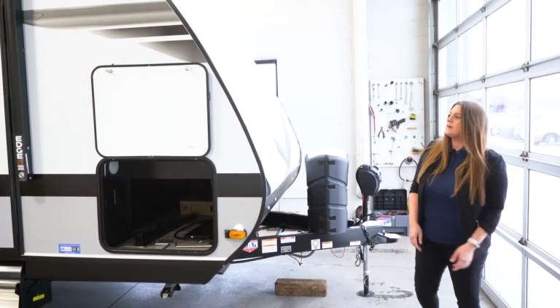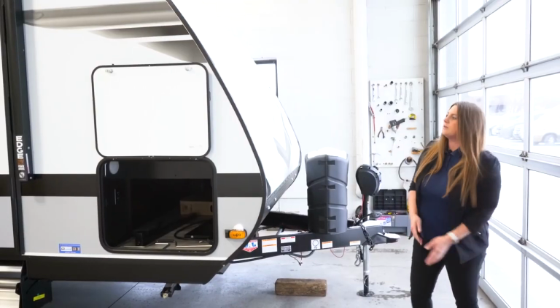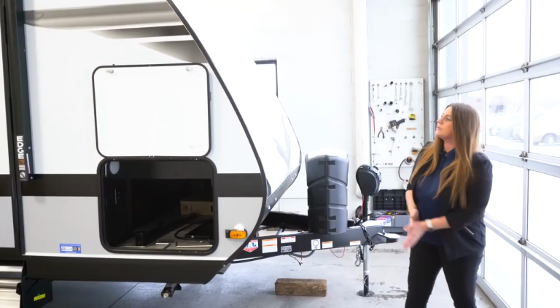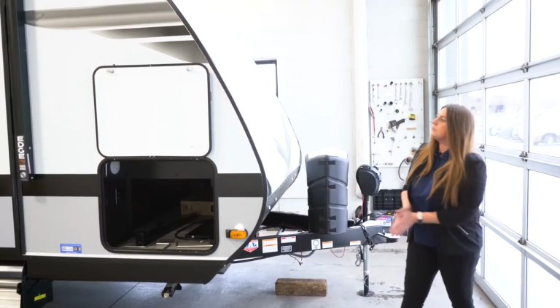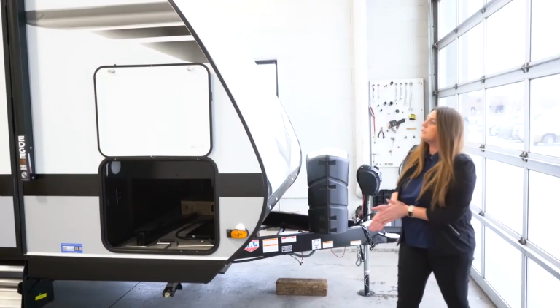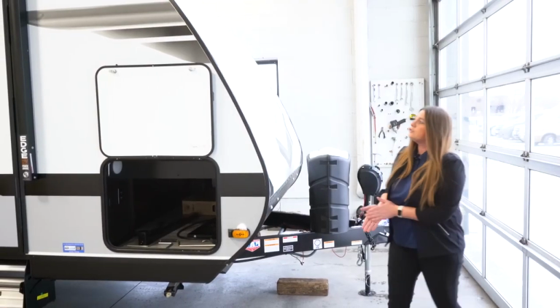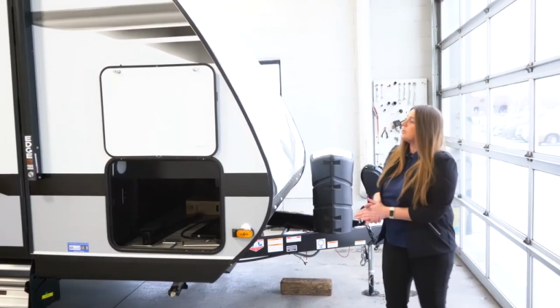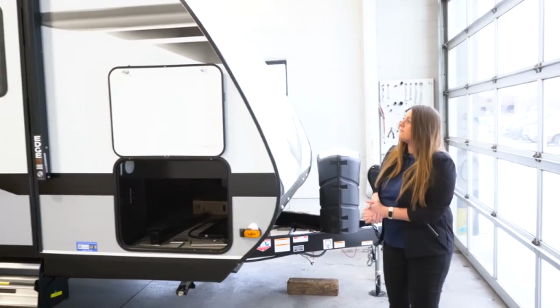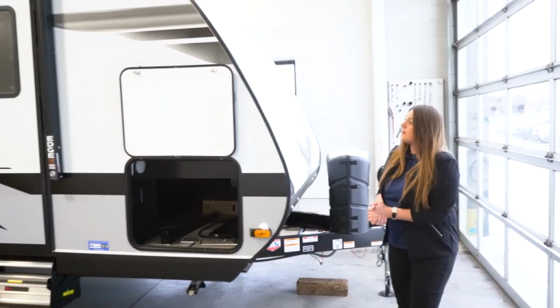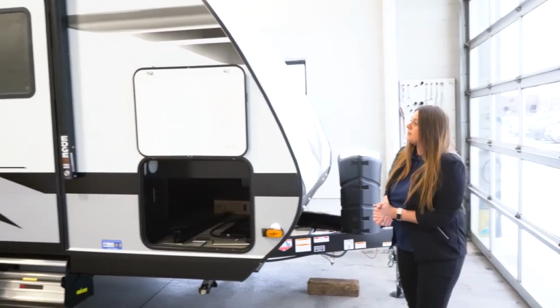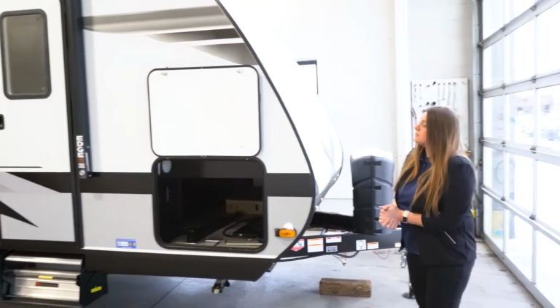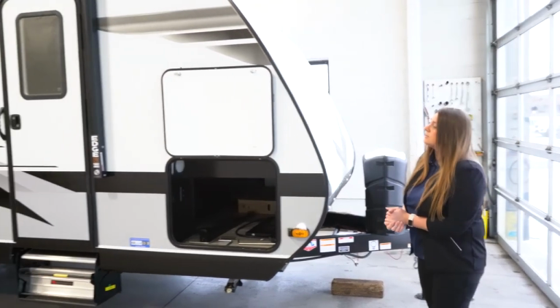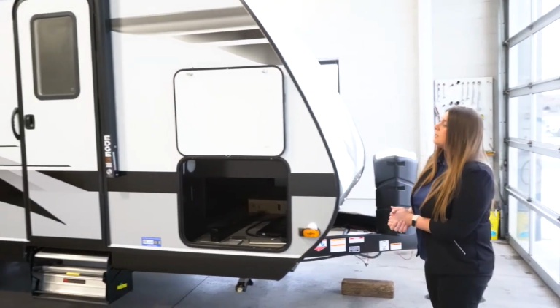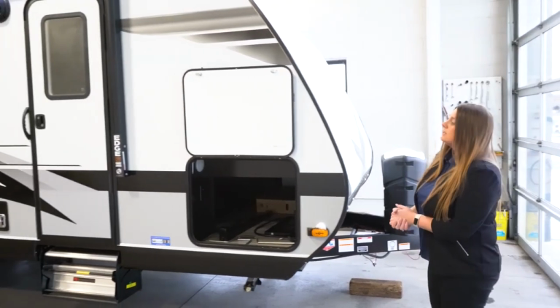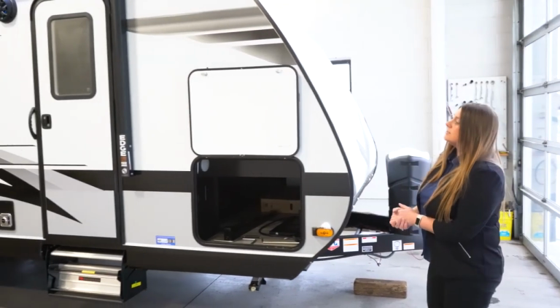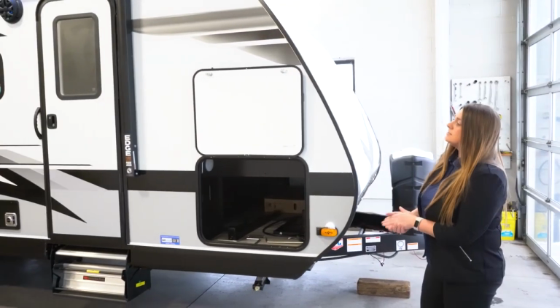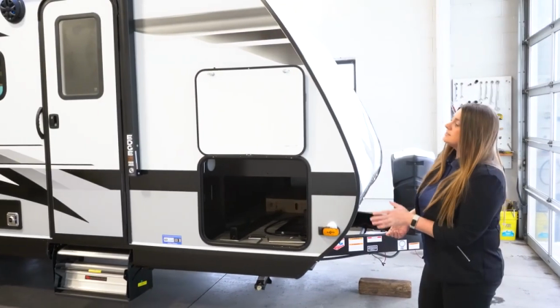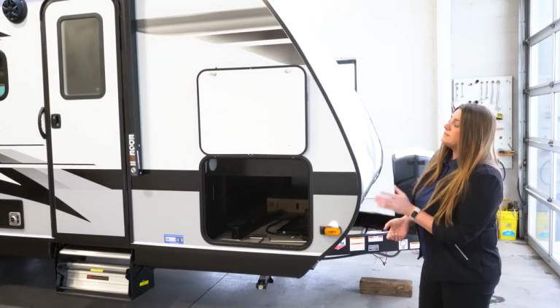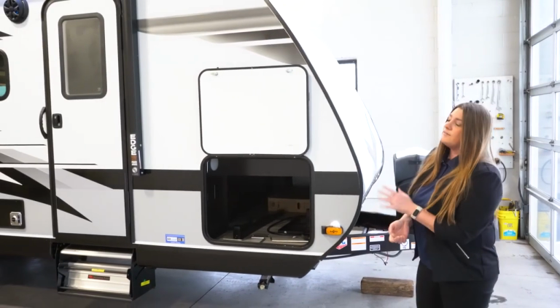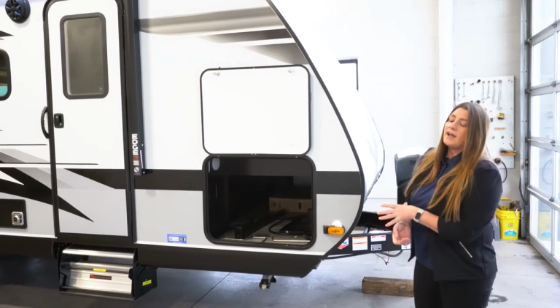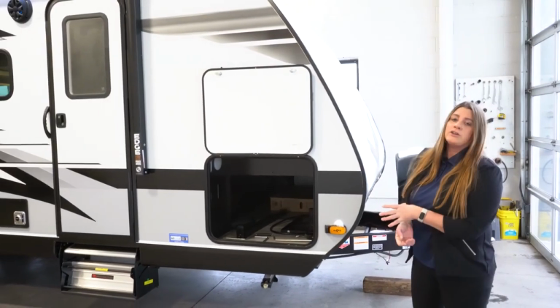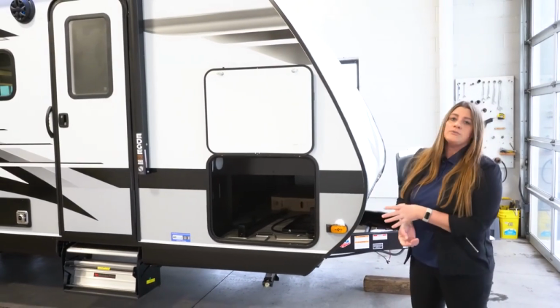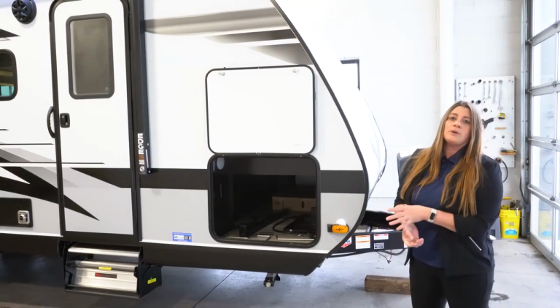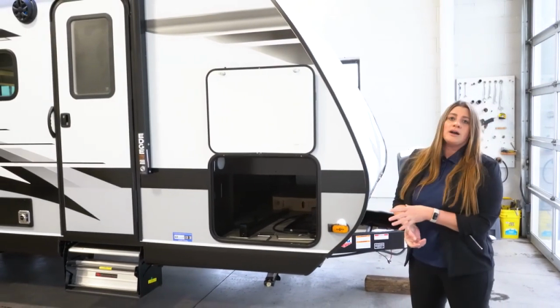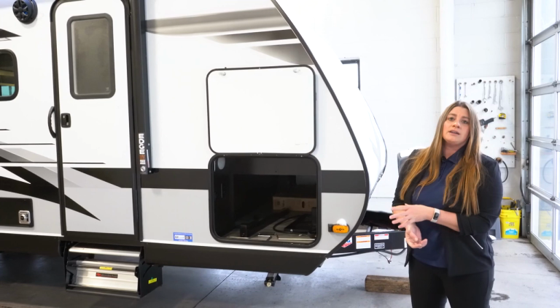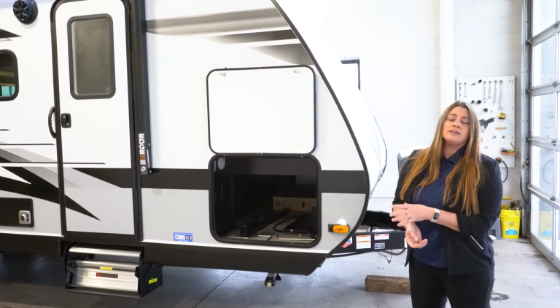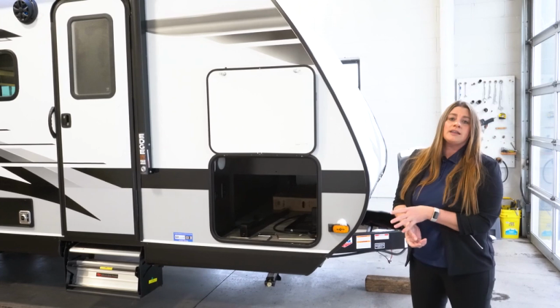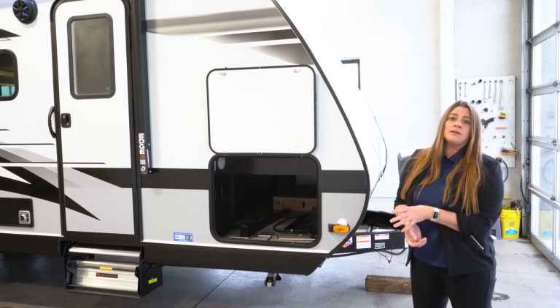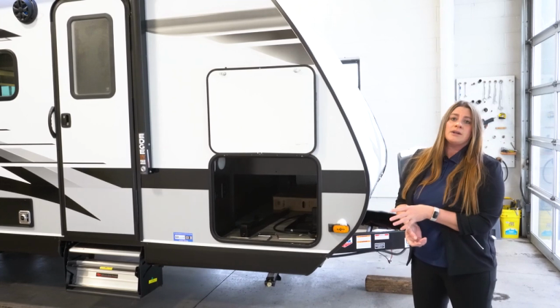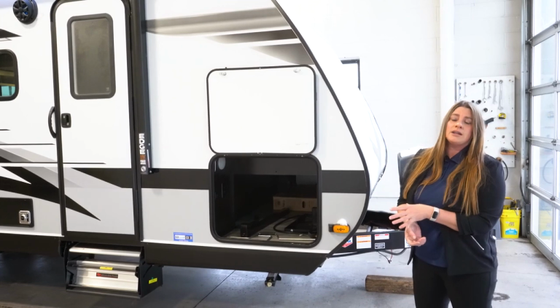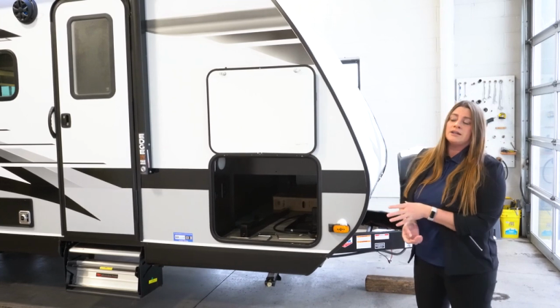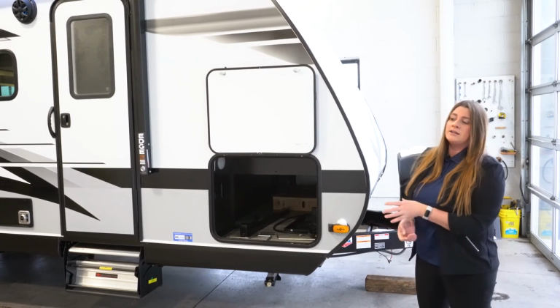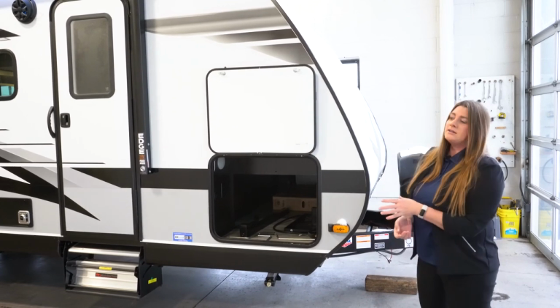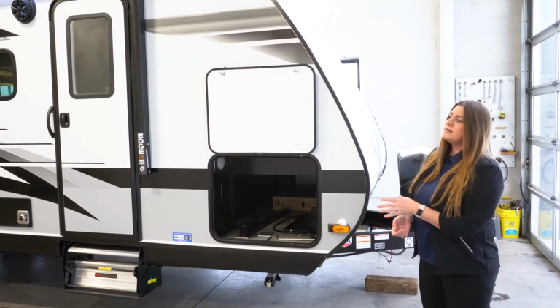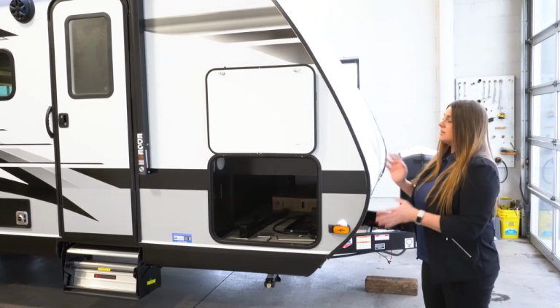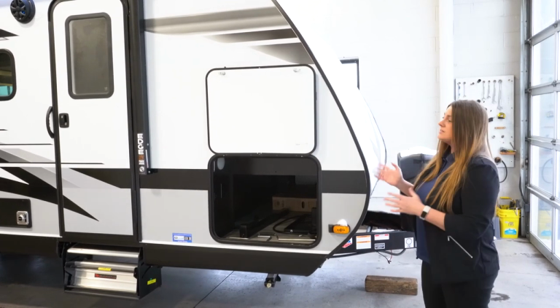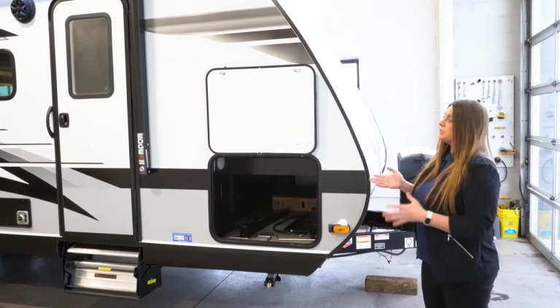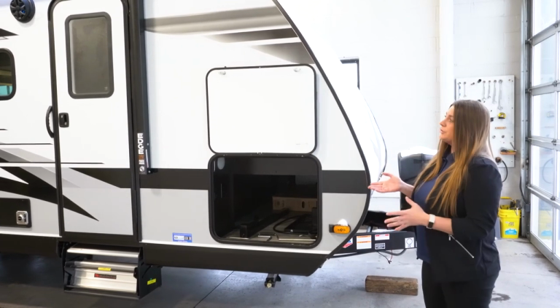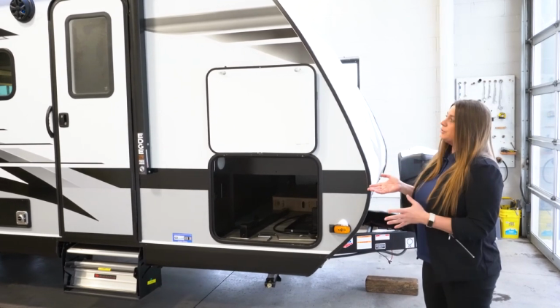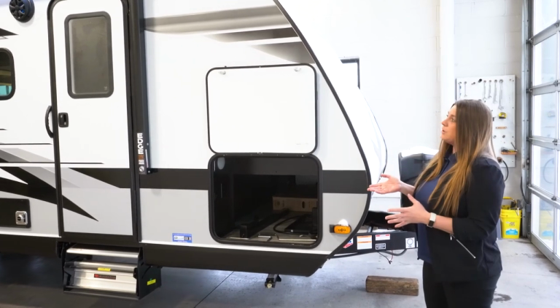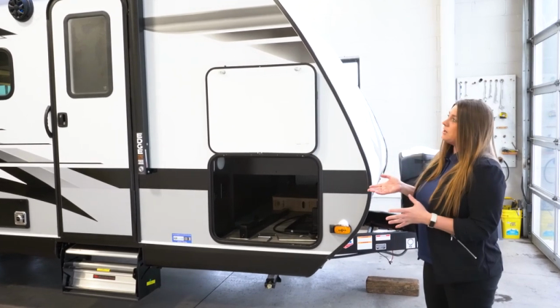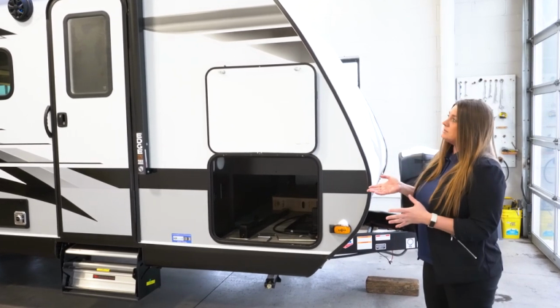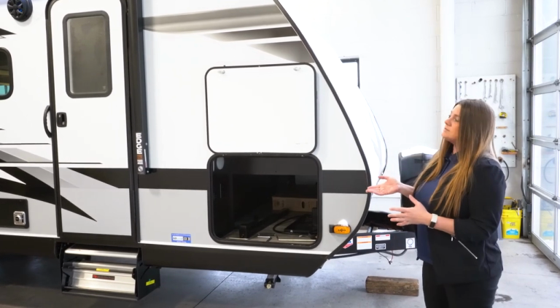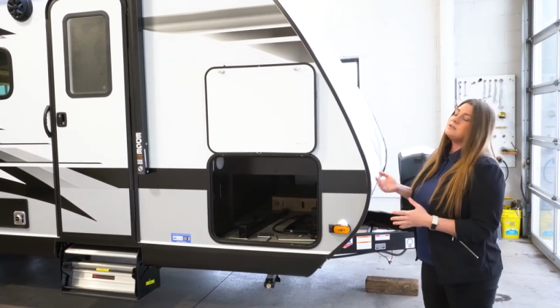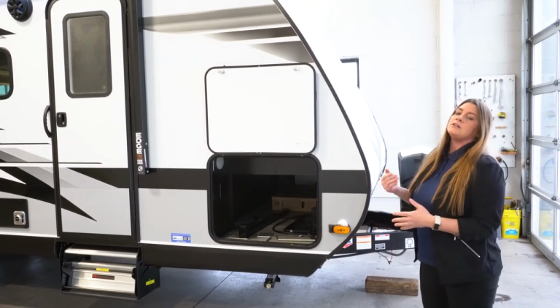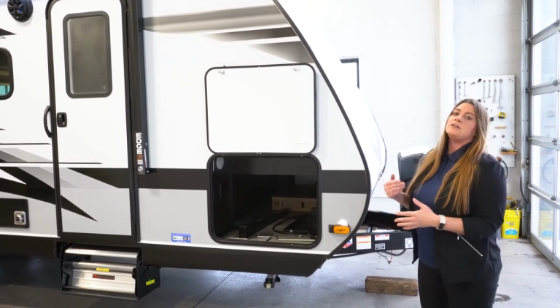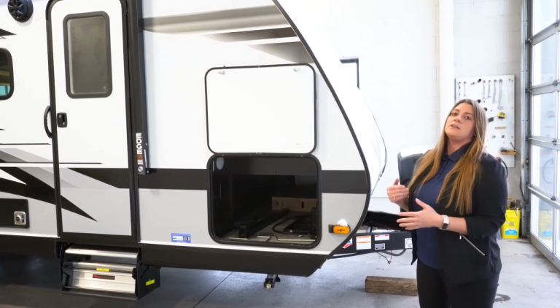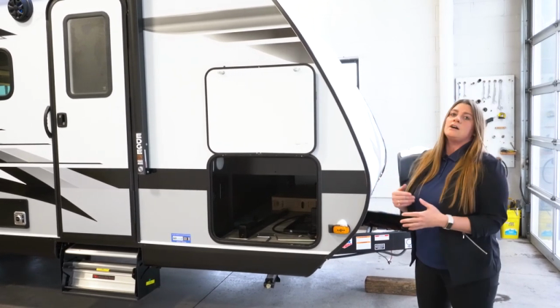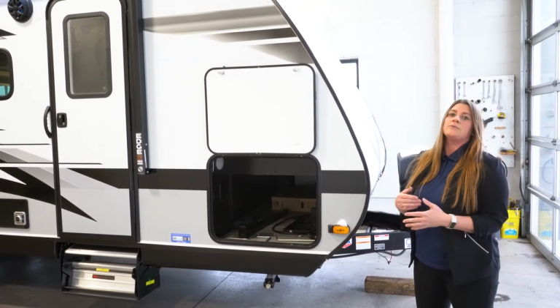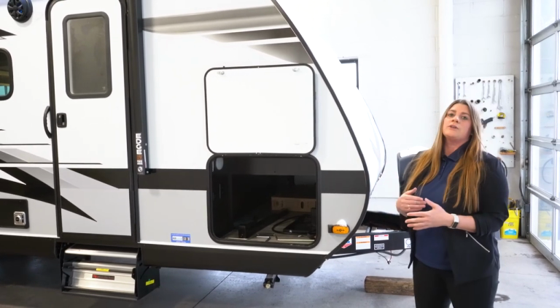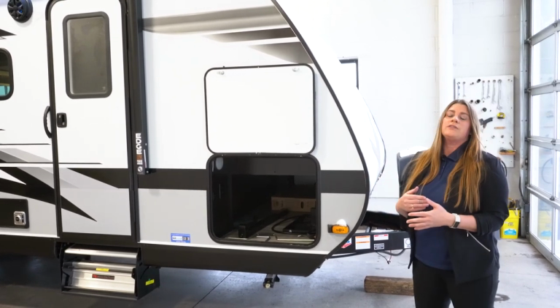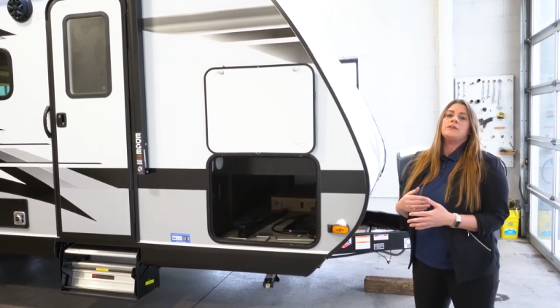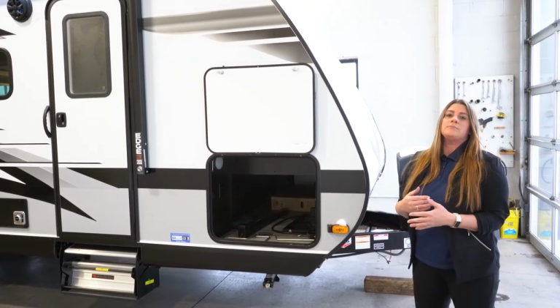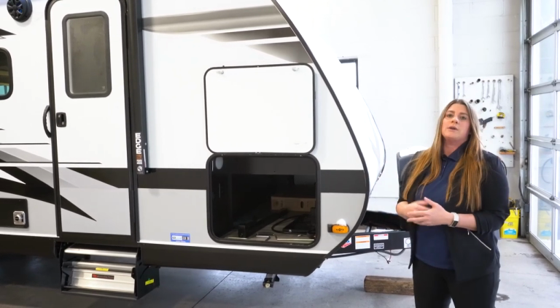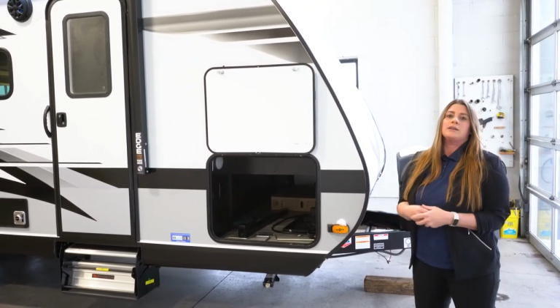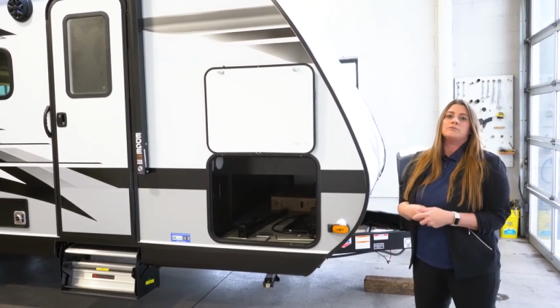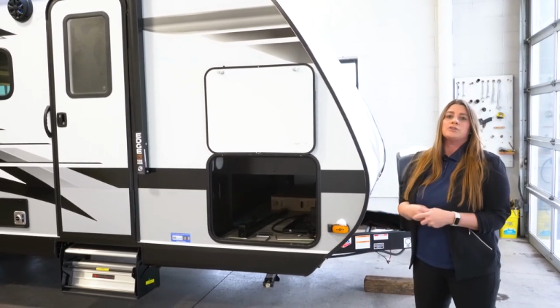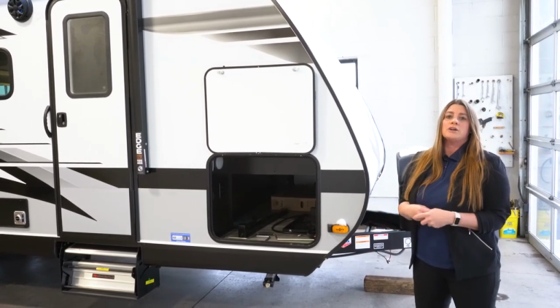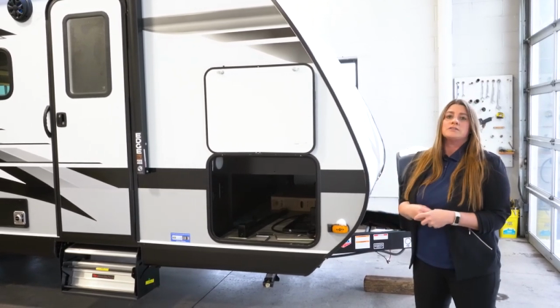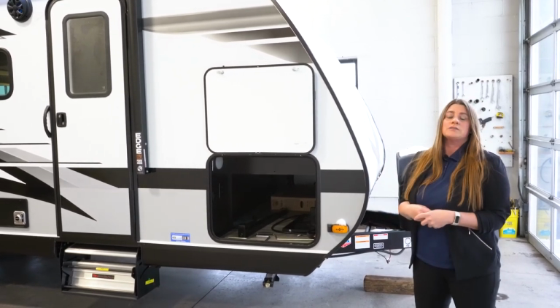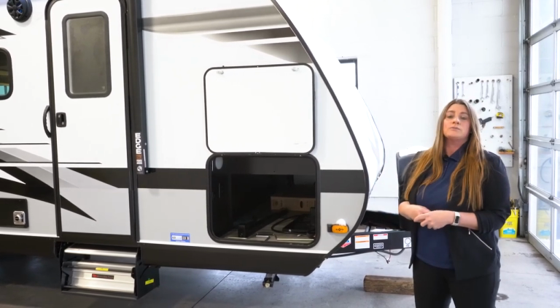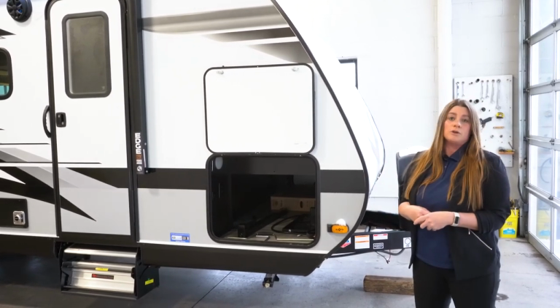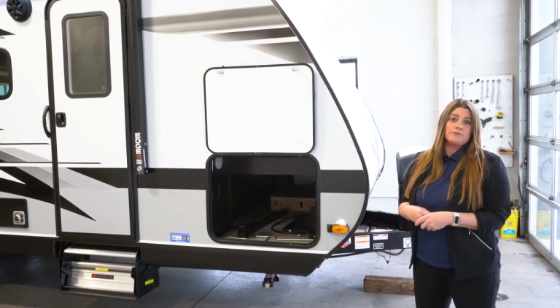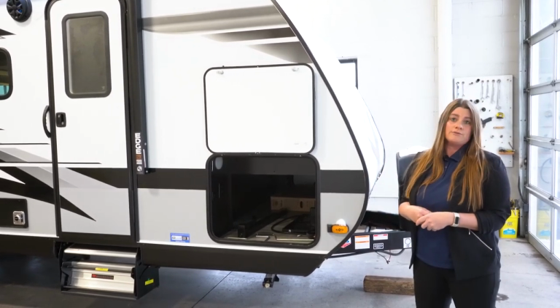With the Jayfeathers, this is a vacuum-bonded, laminated exterior walls along with the Magnum Truss Roof.